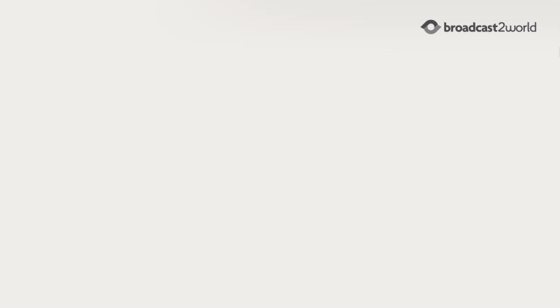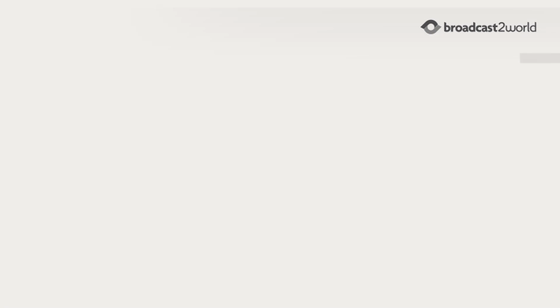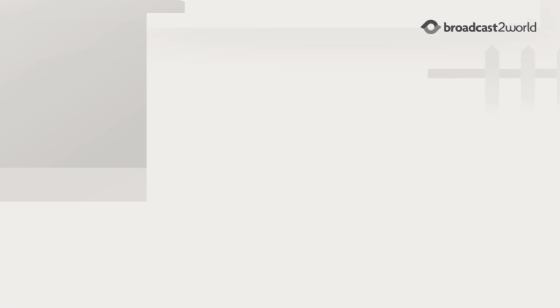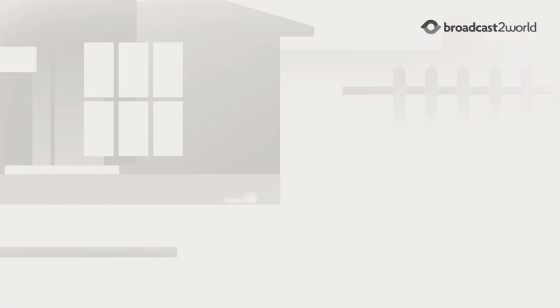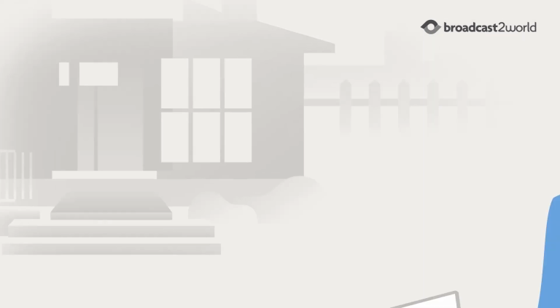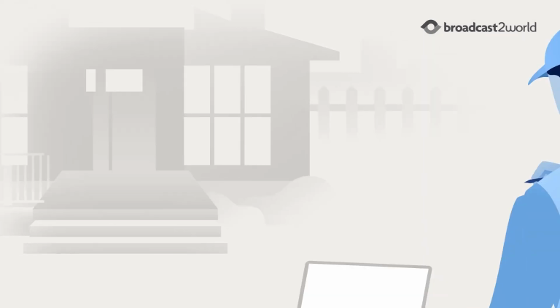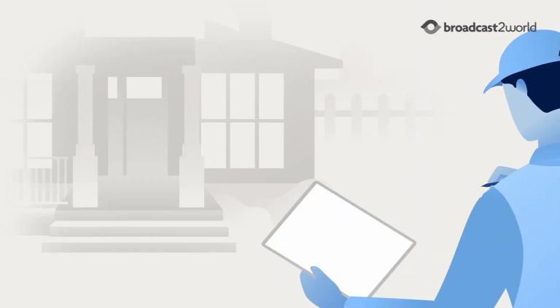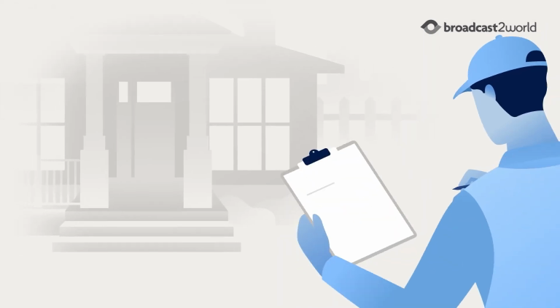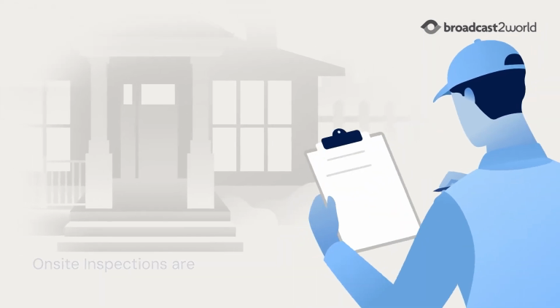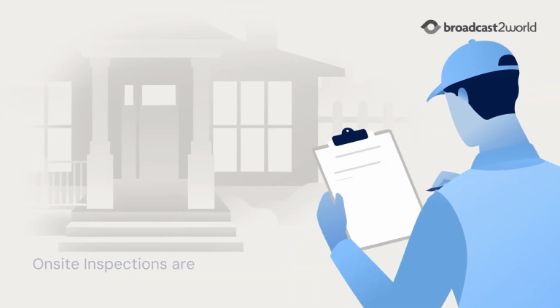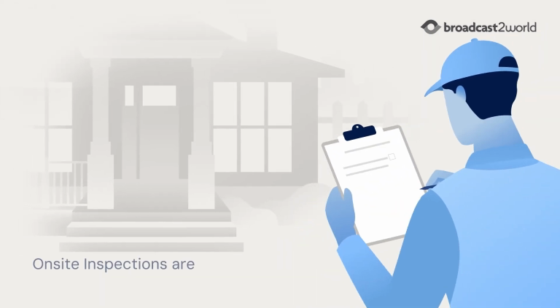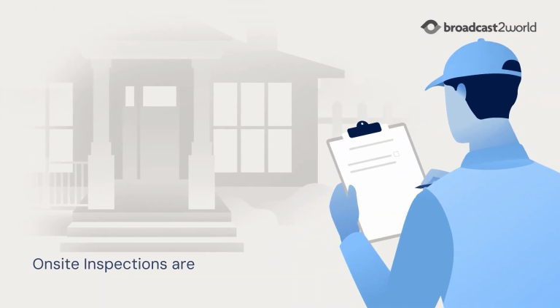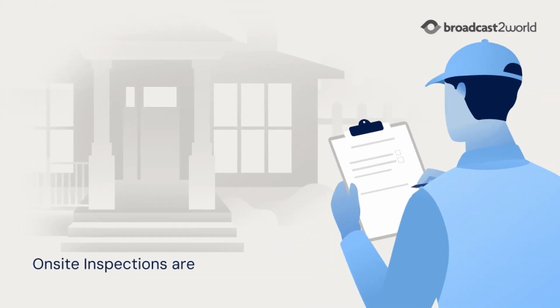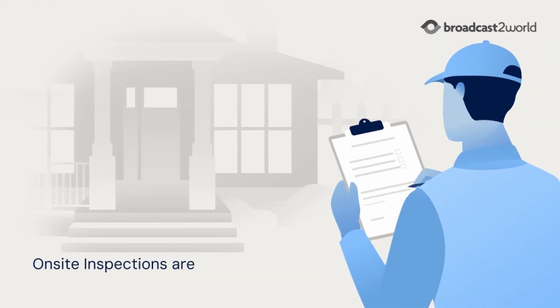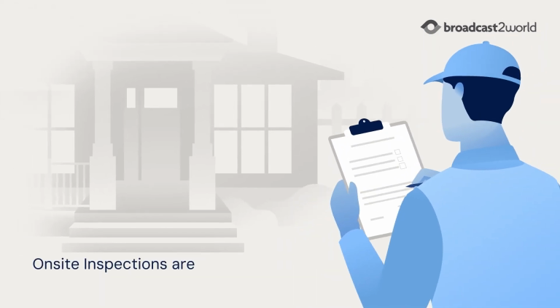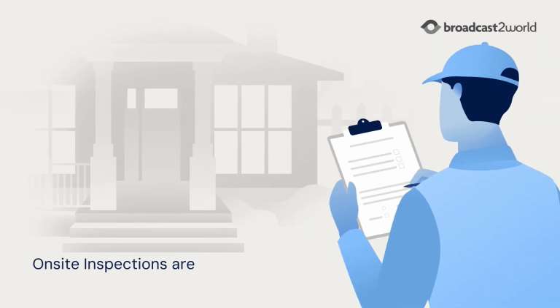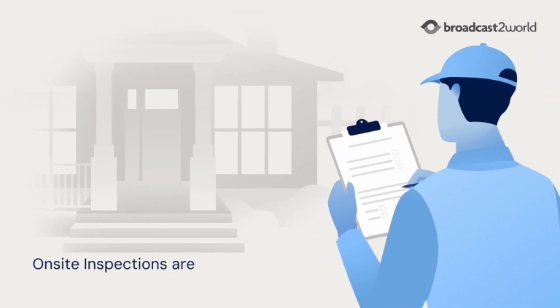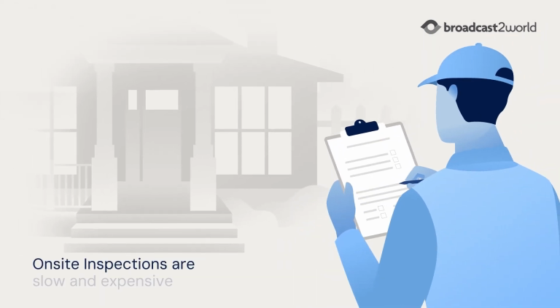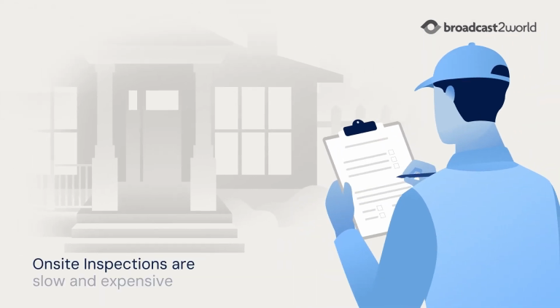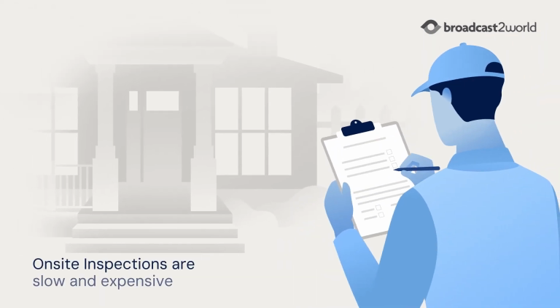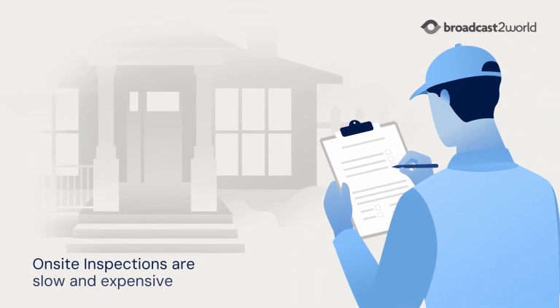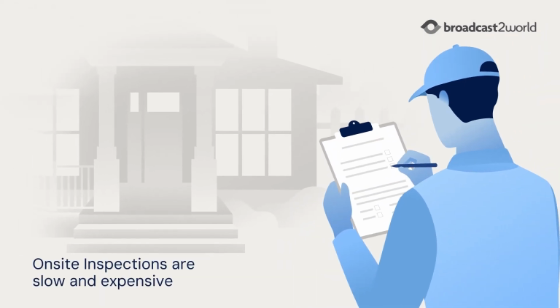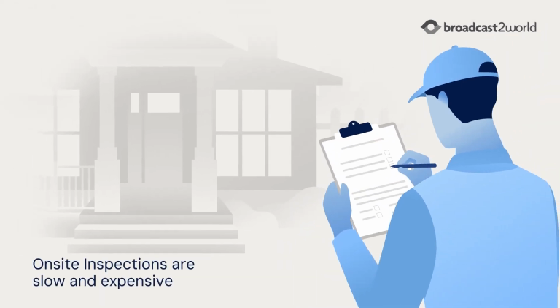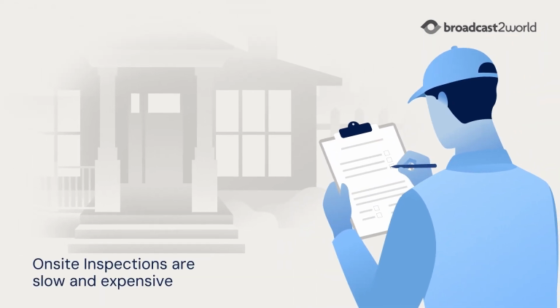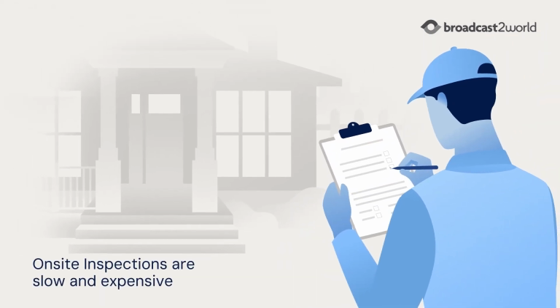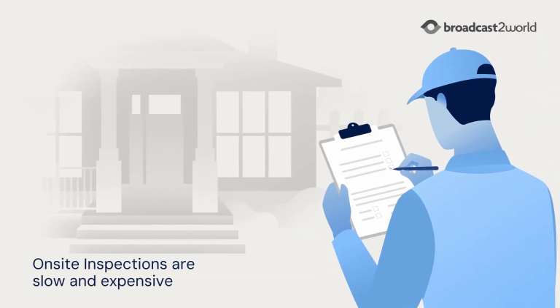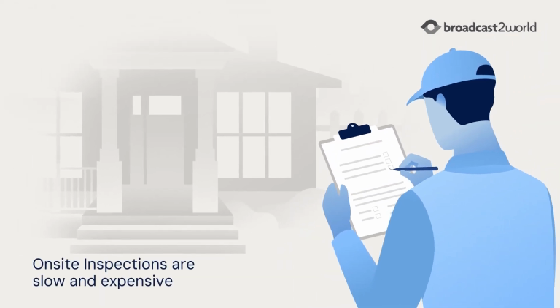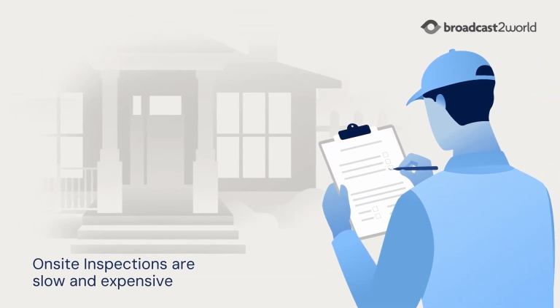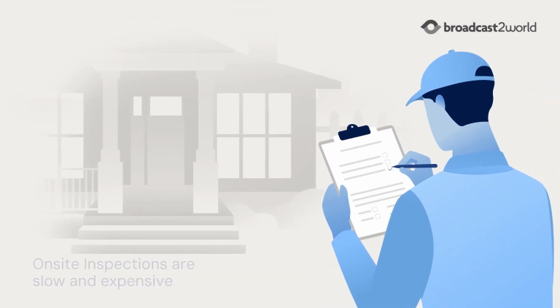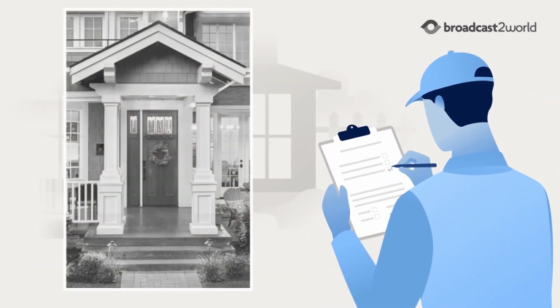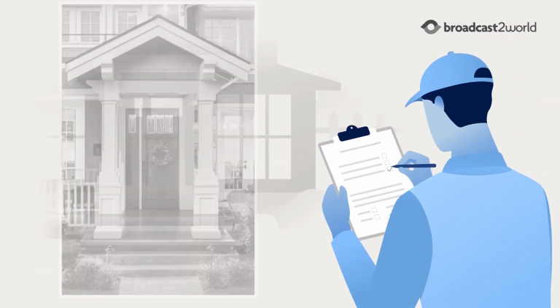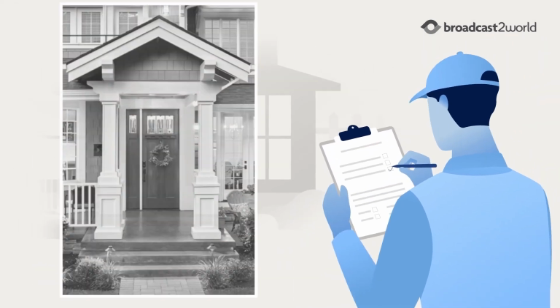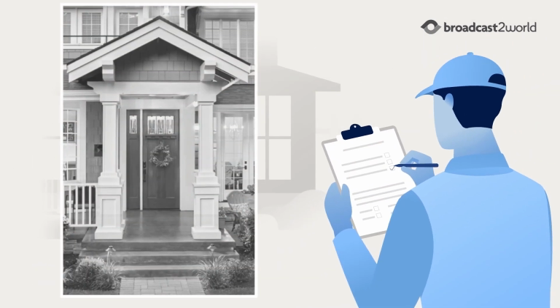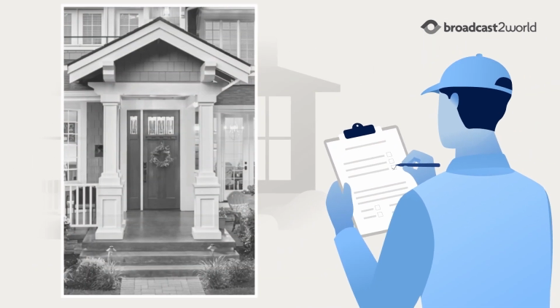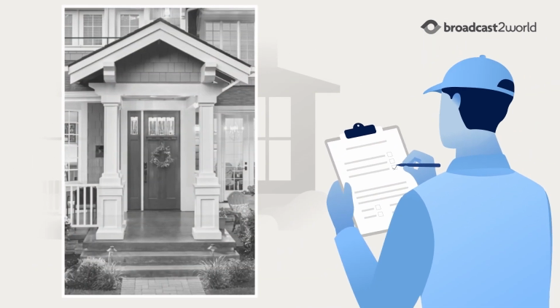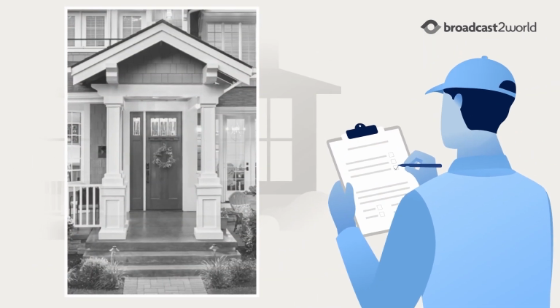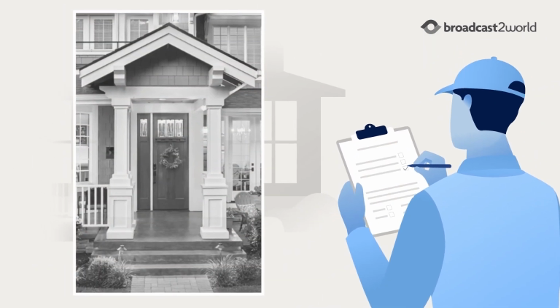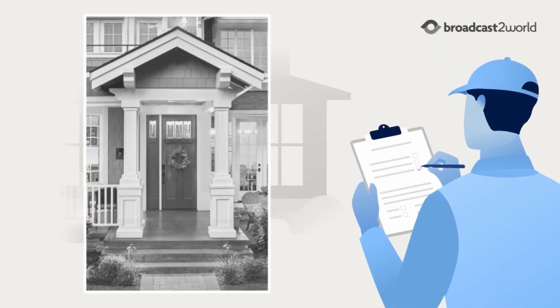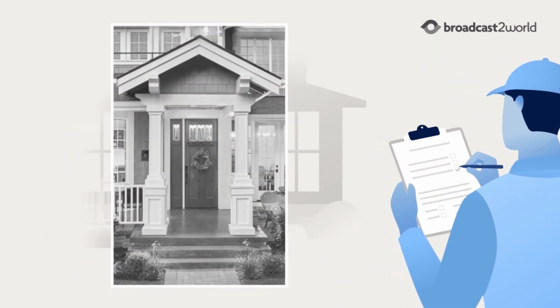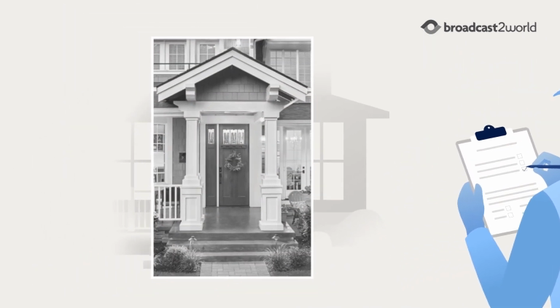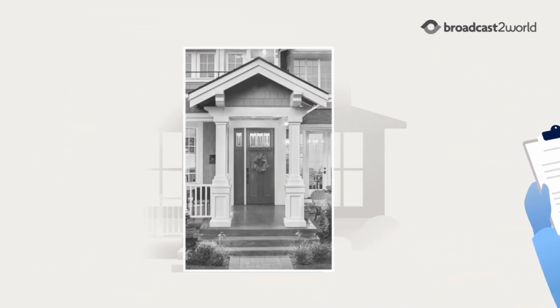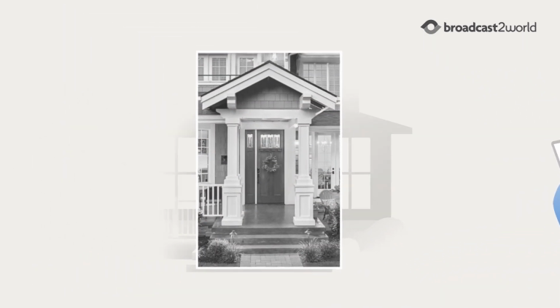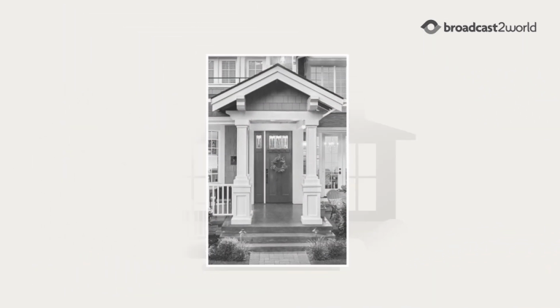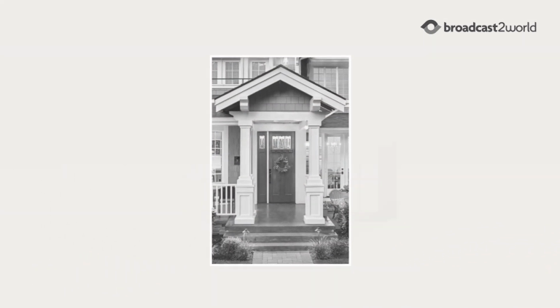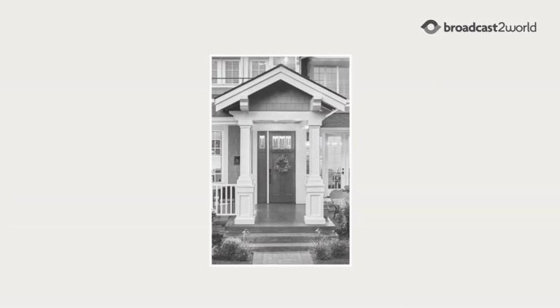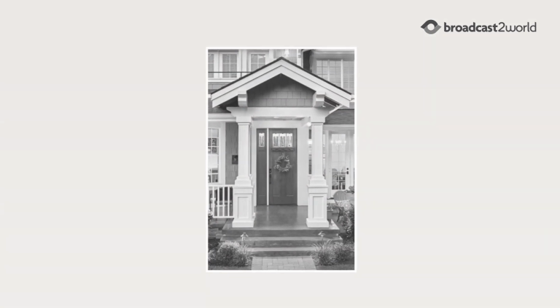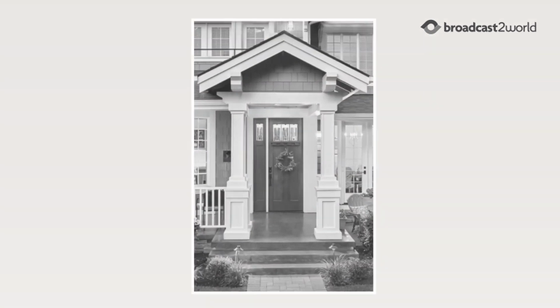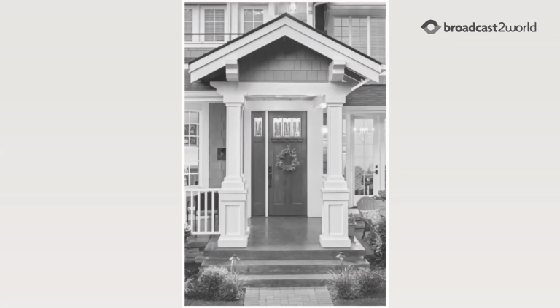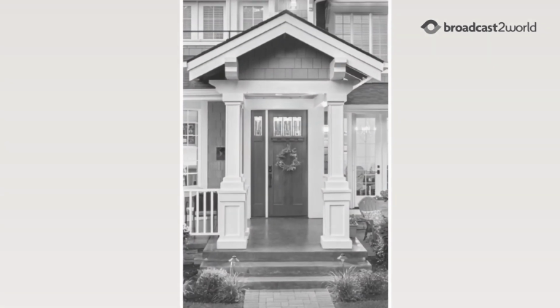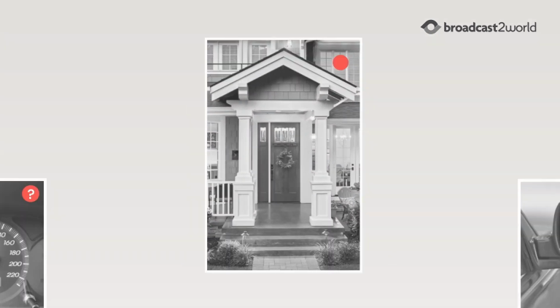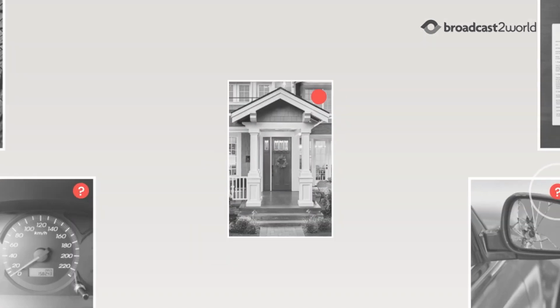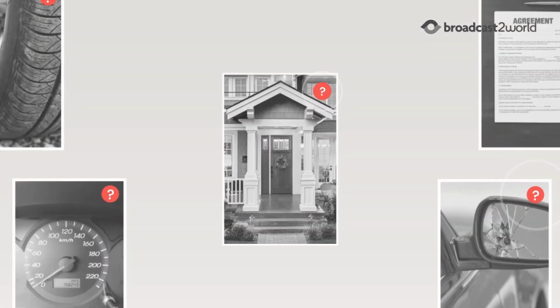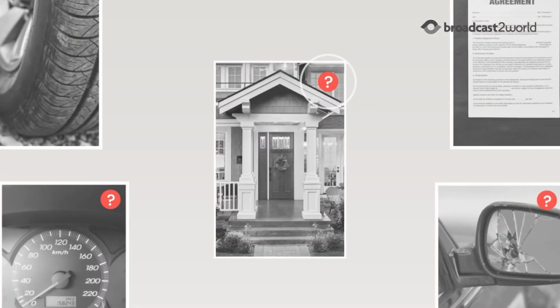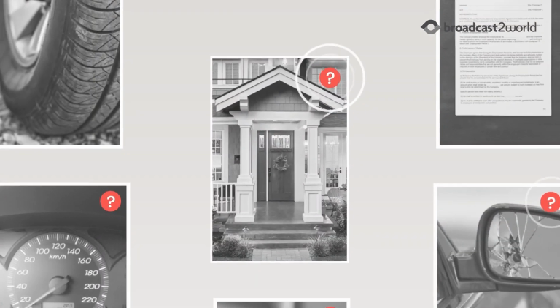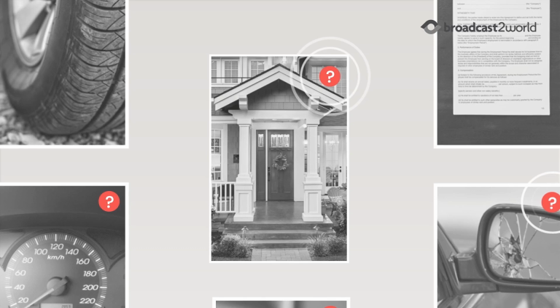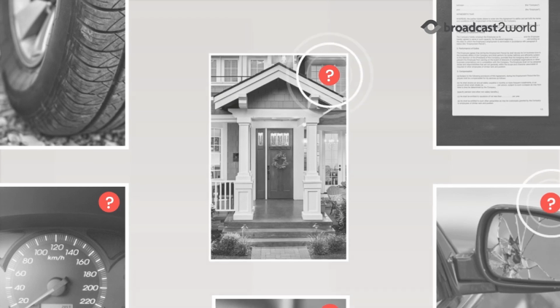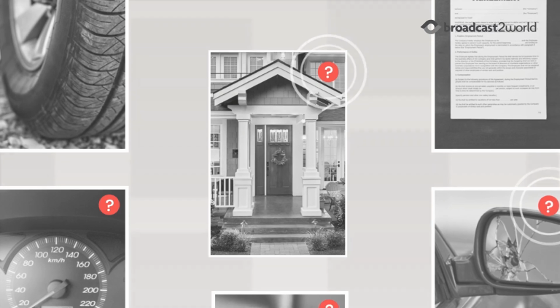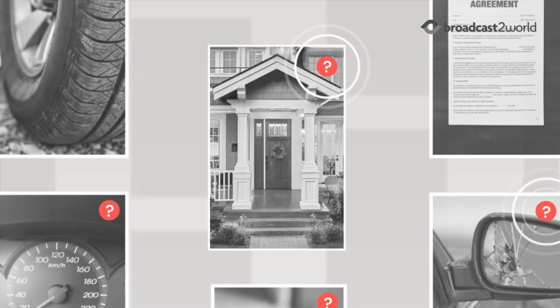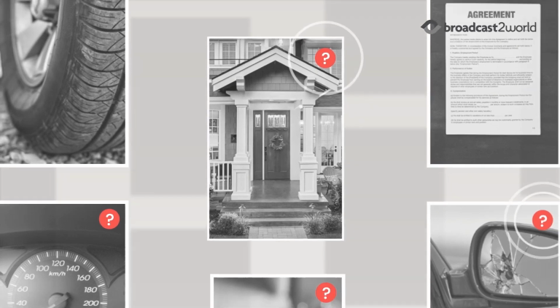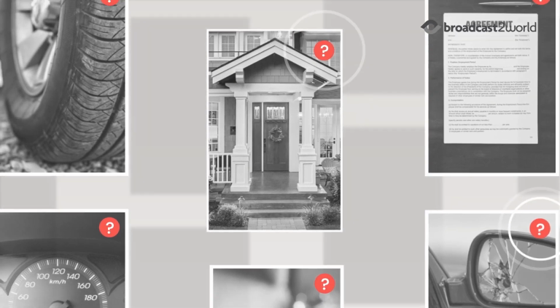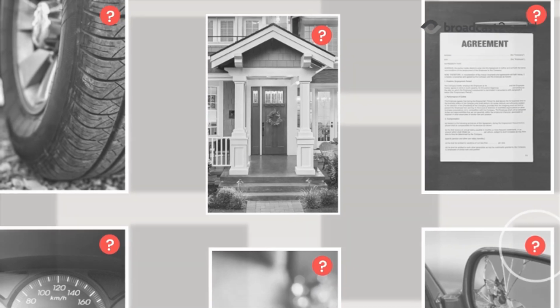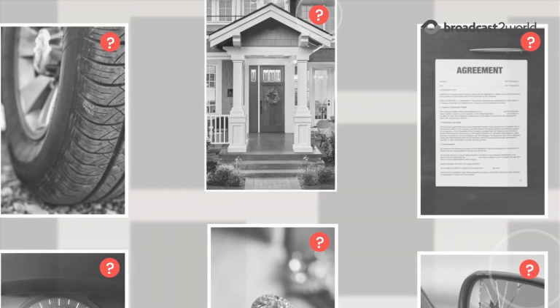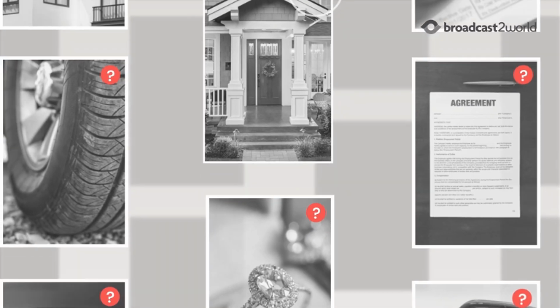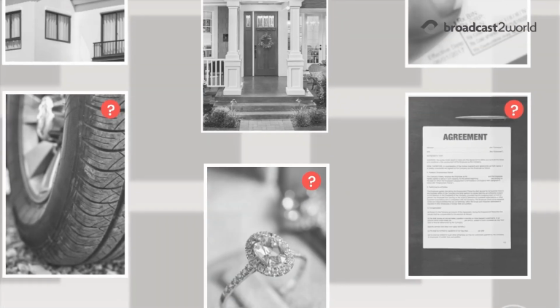On-site inspections are slow and expensive. Conventional virtual assessments lack security and detailed insights.